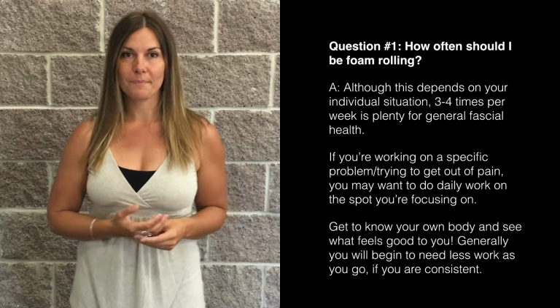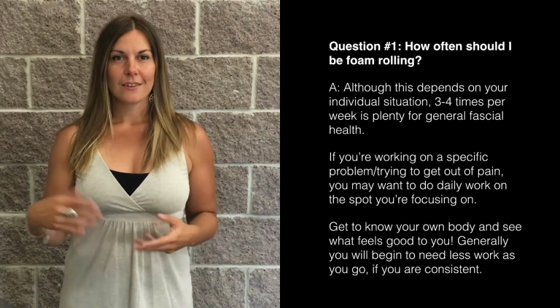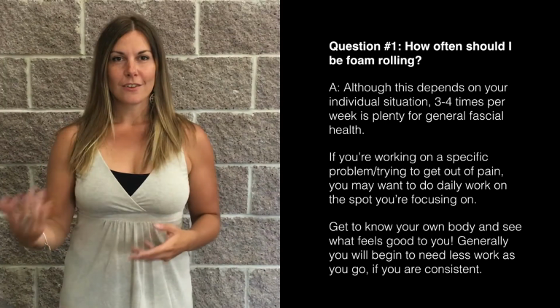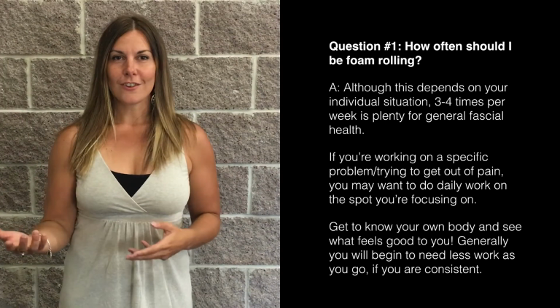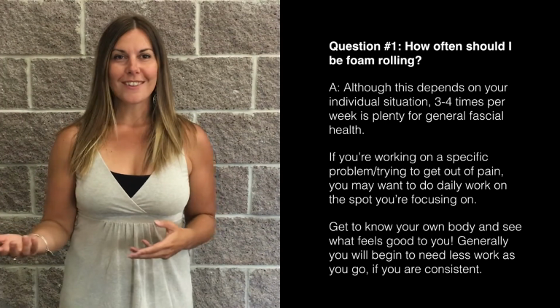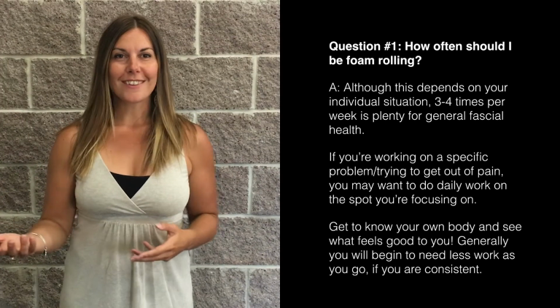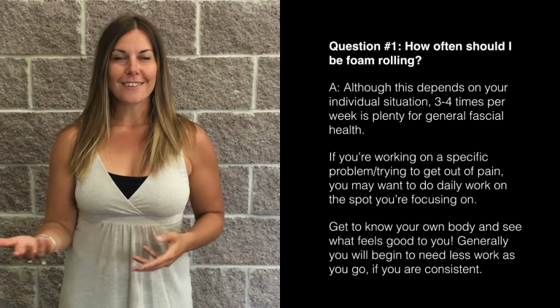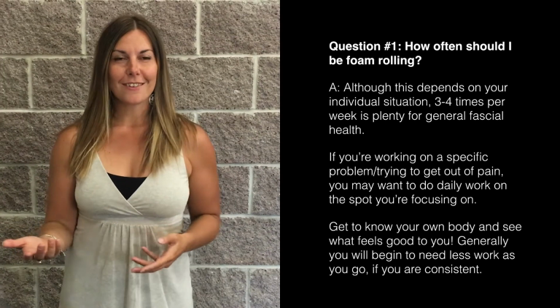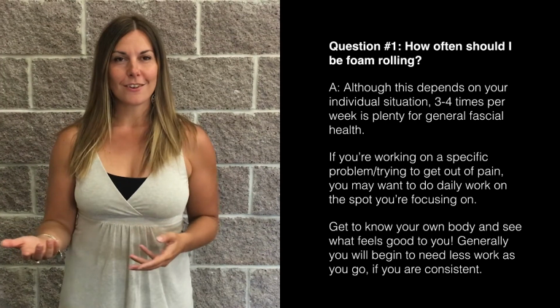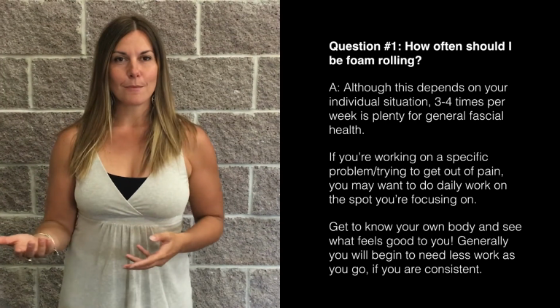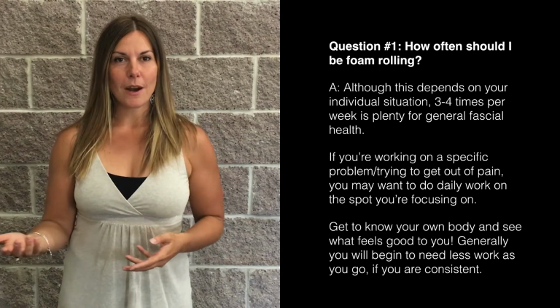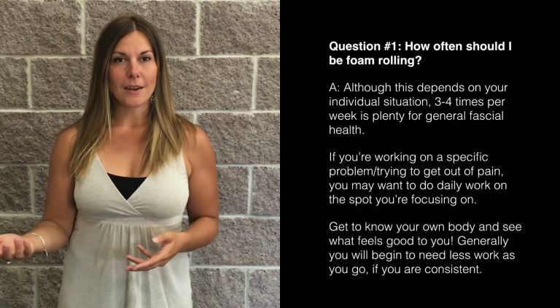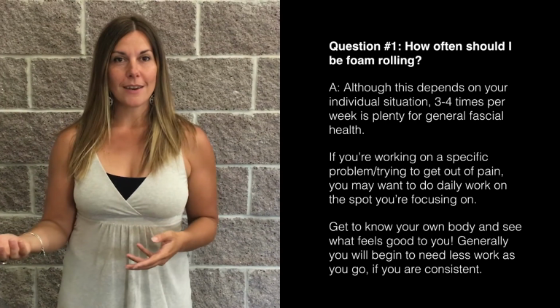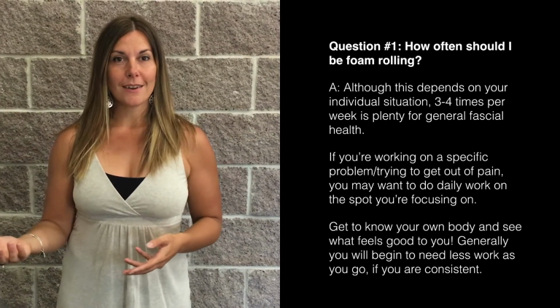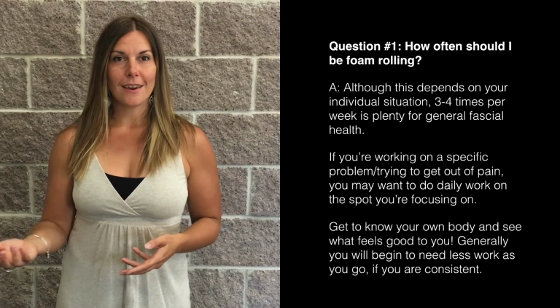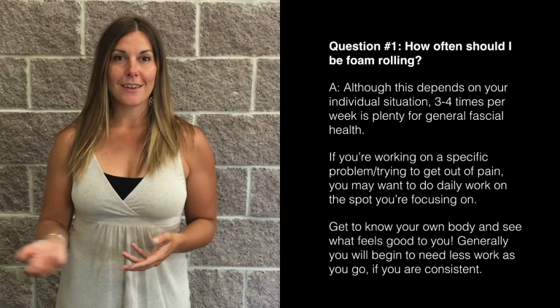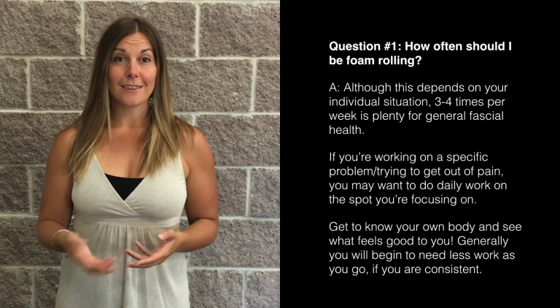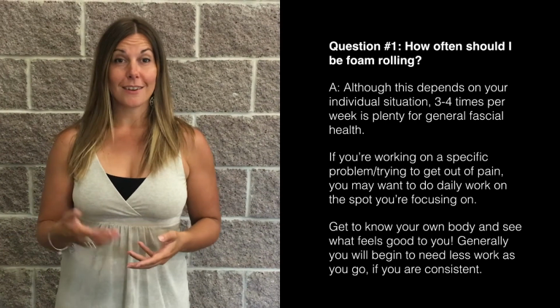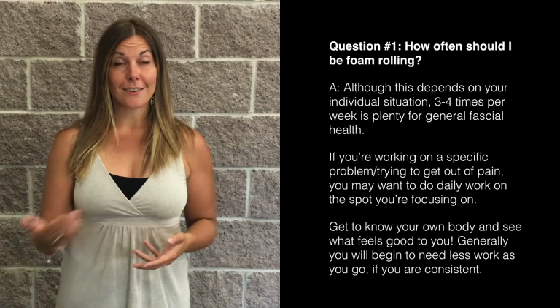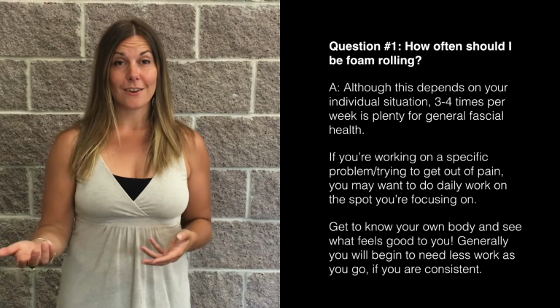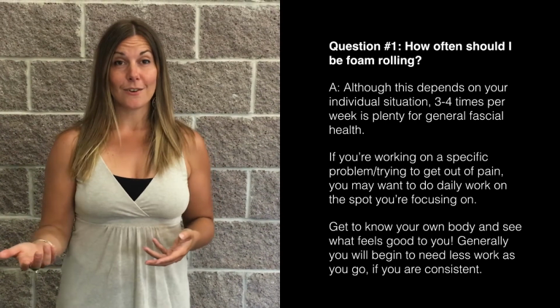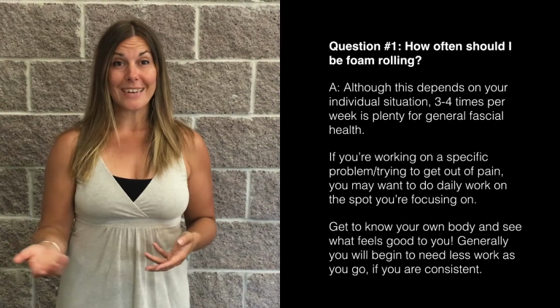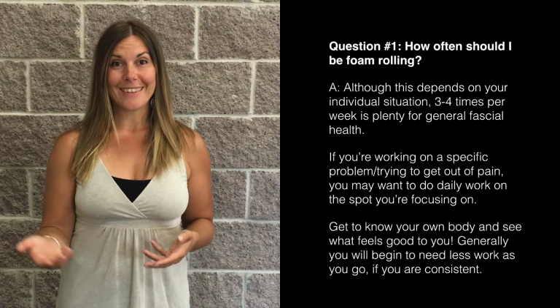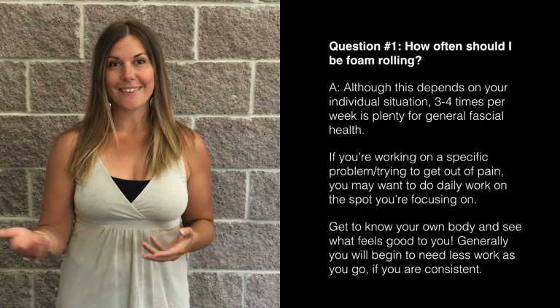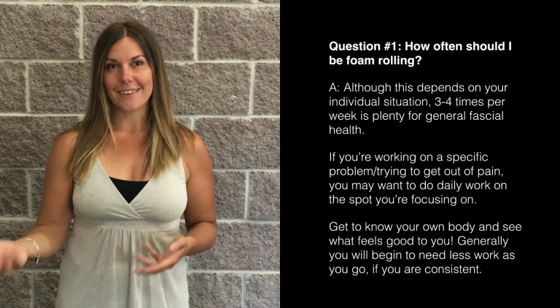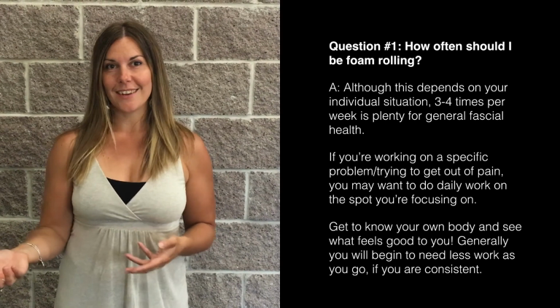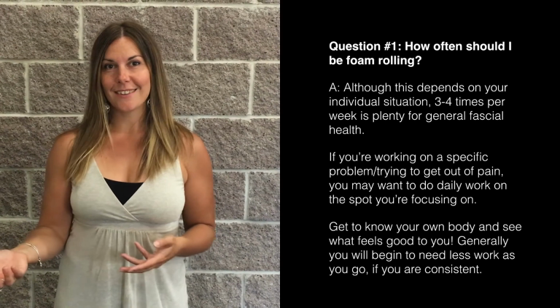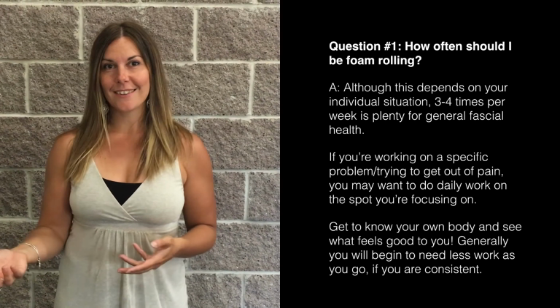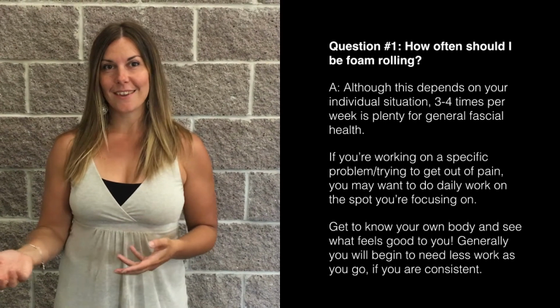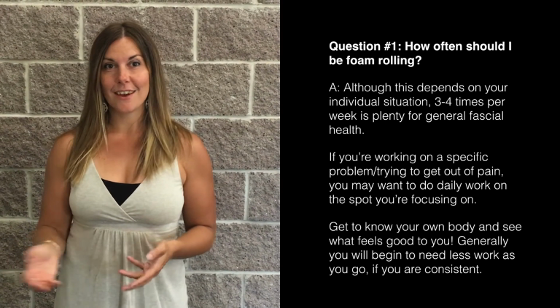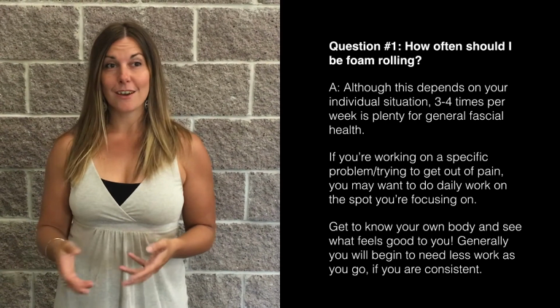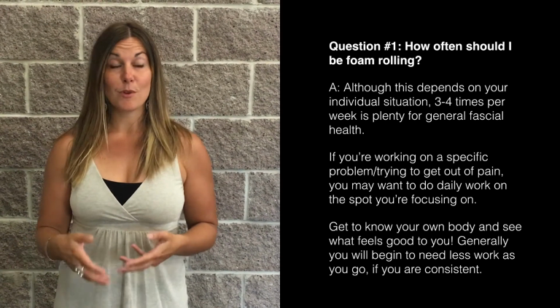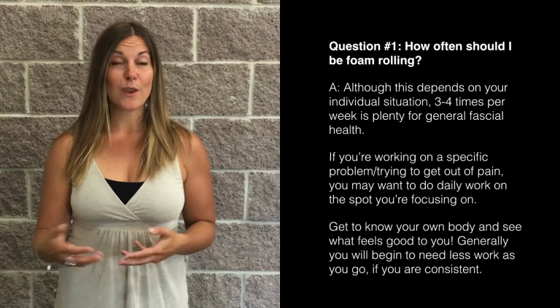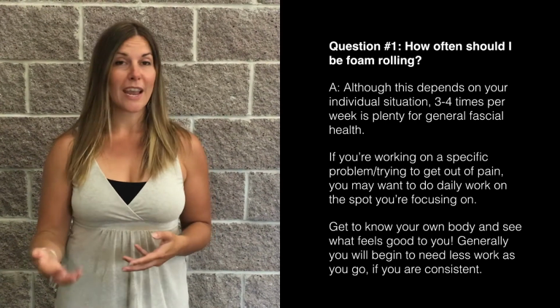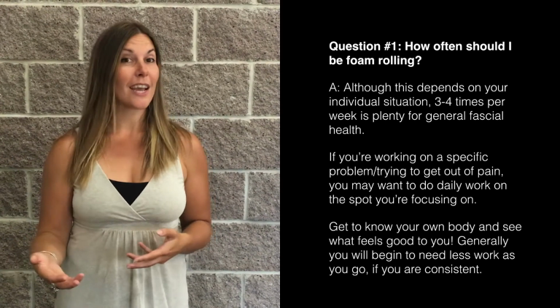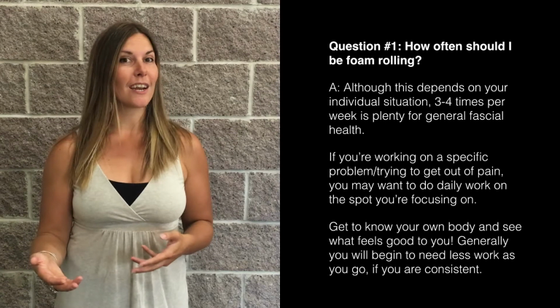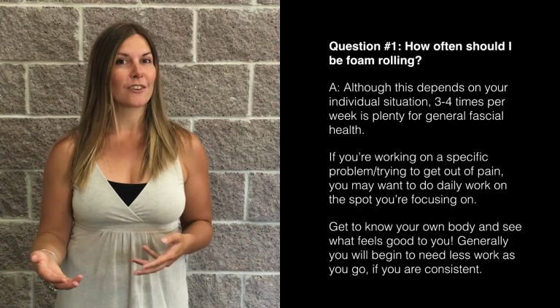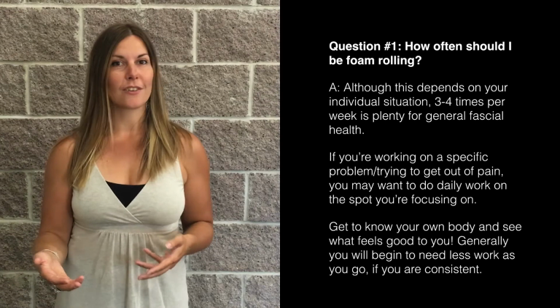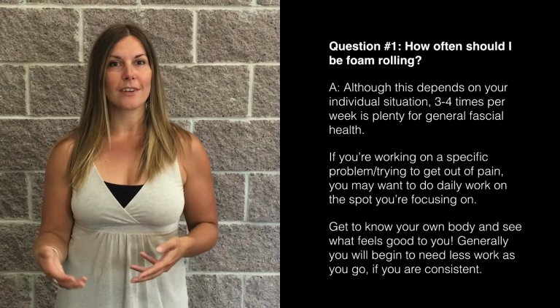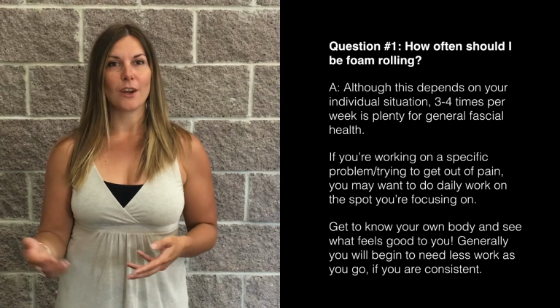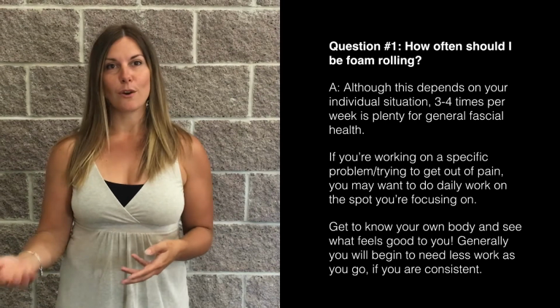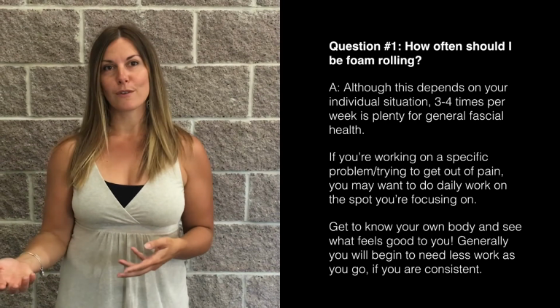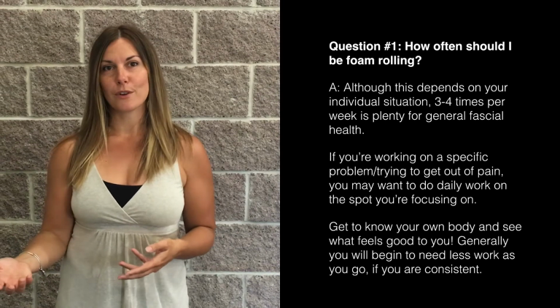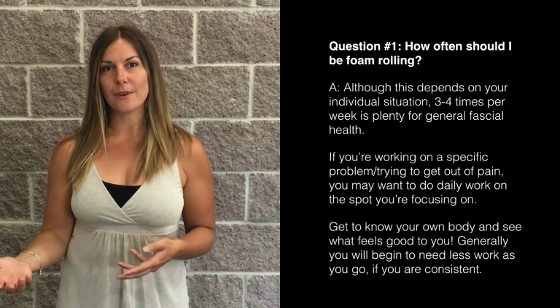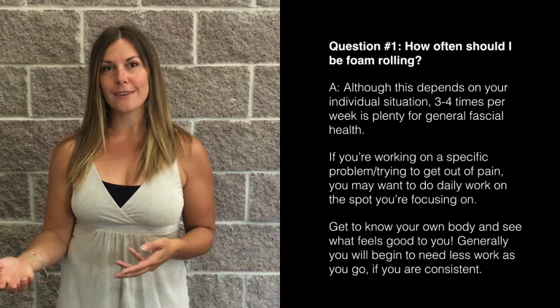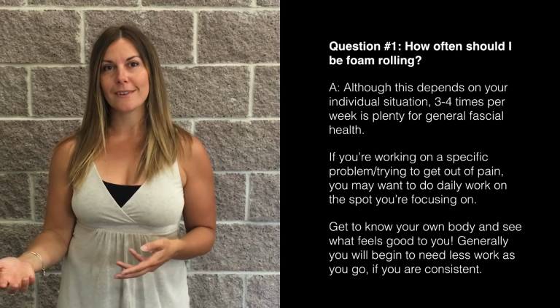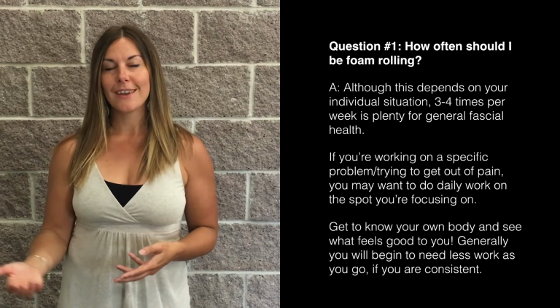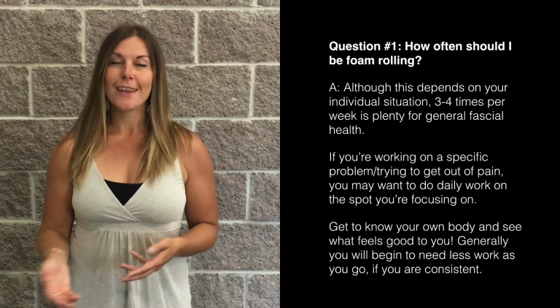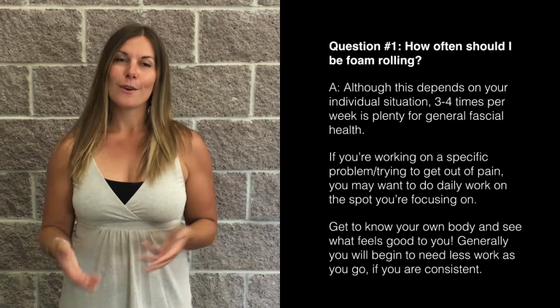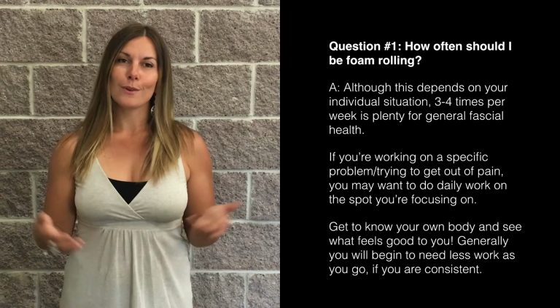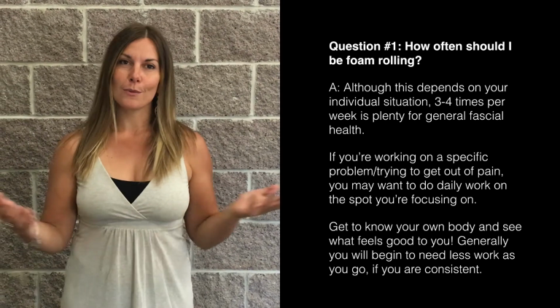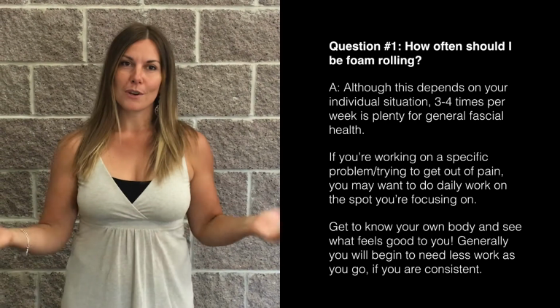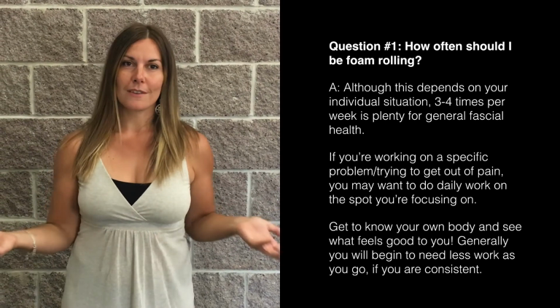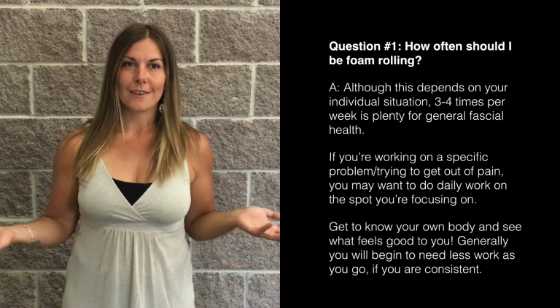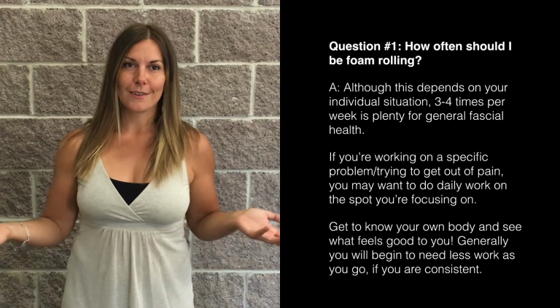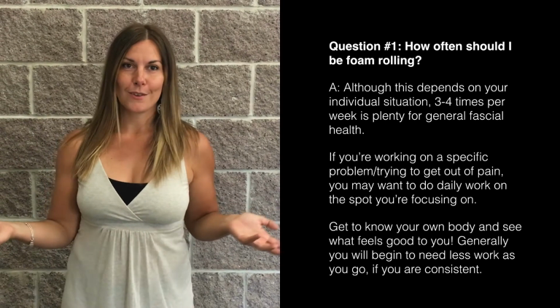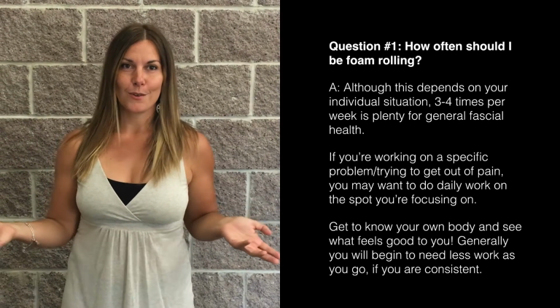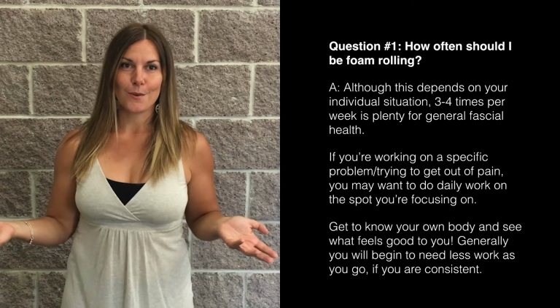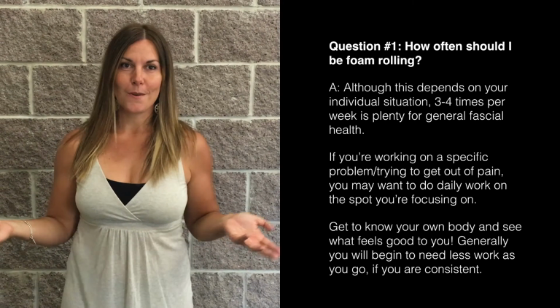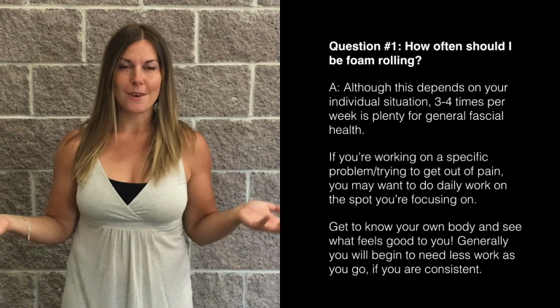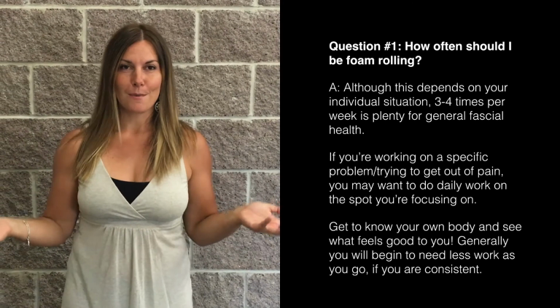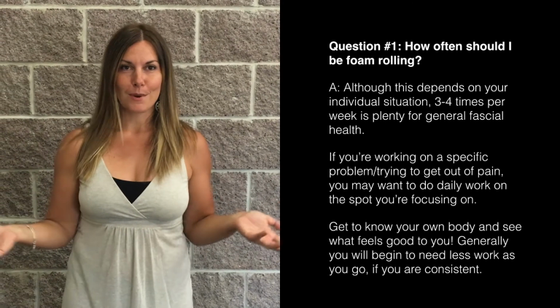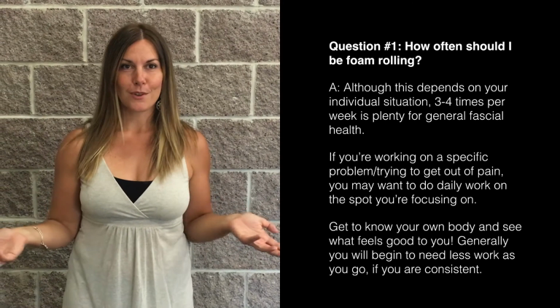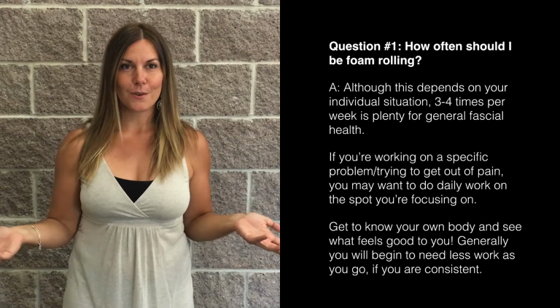Just listen to your body and get to know its needs. You can actually overdo it, which brings us to number two.